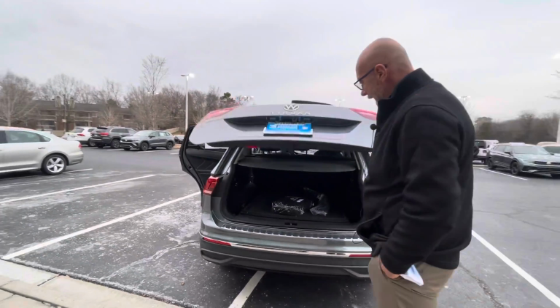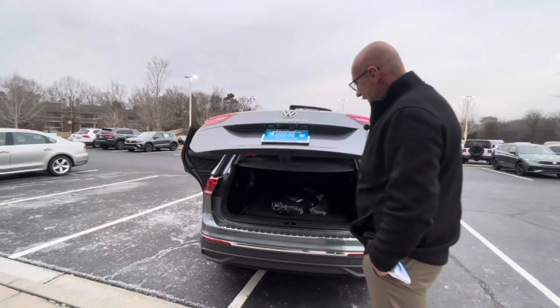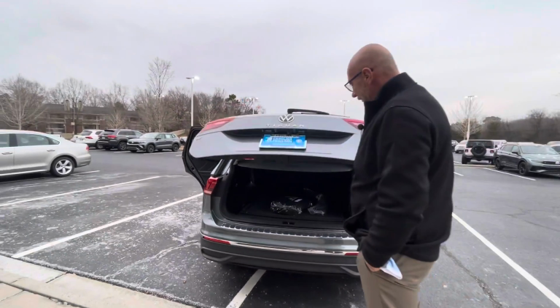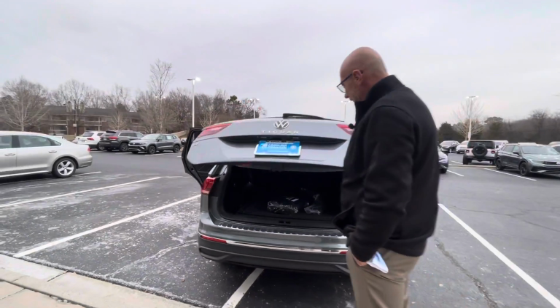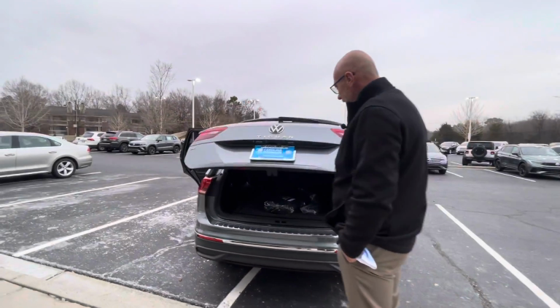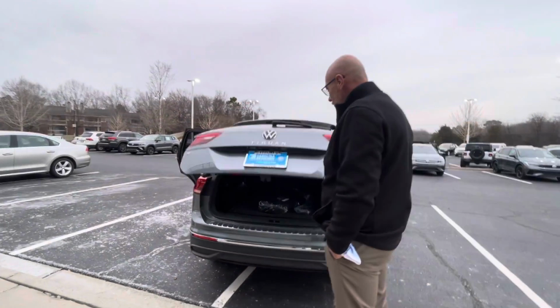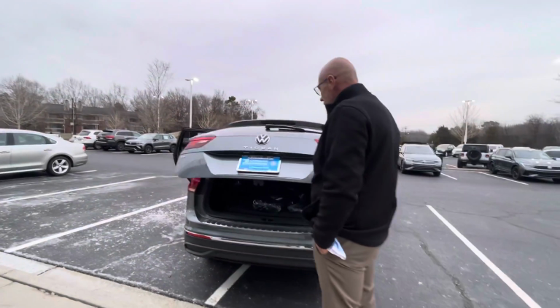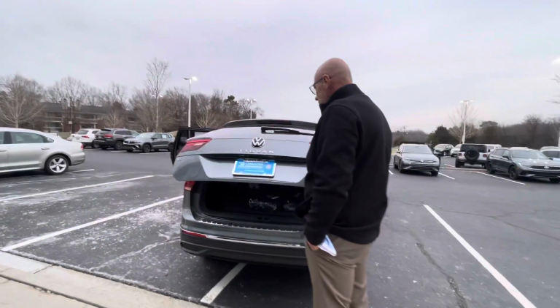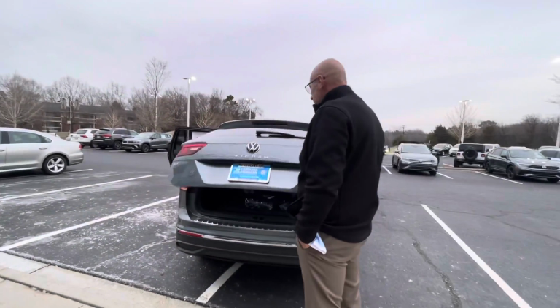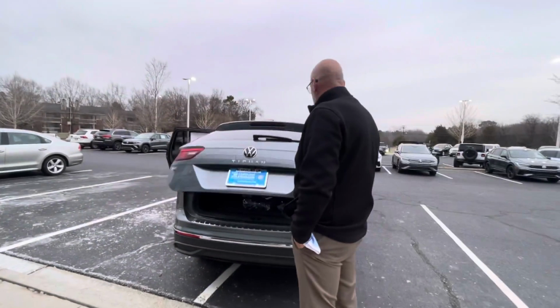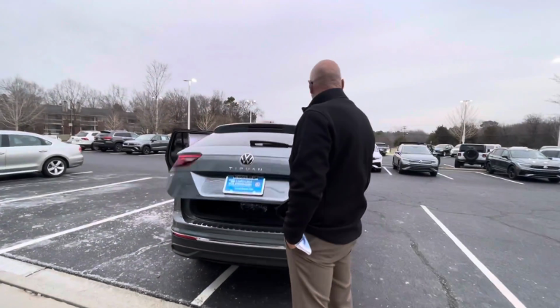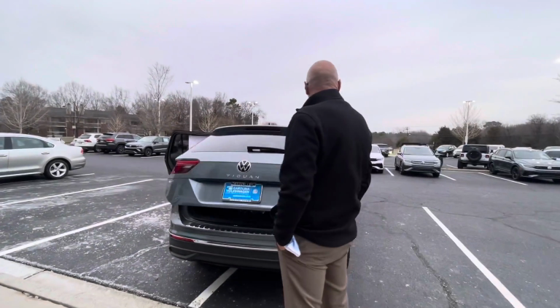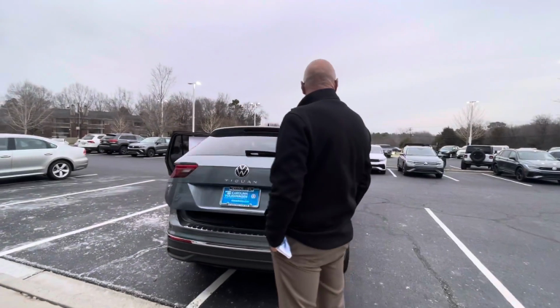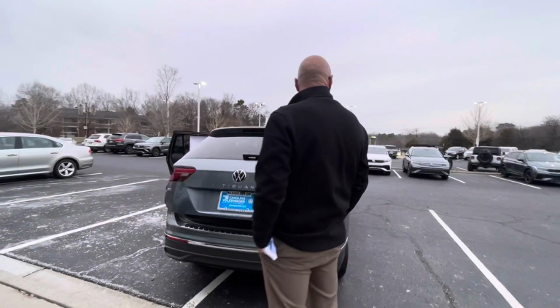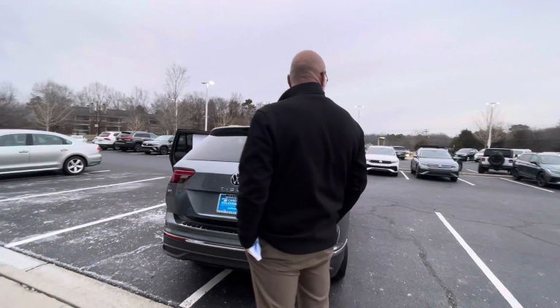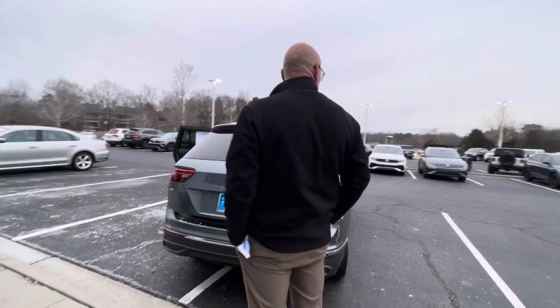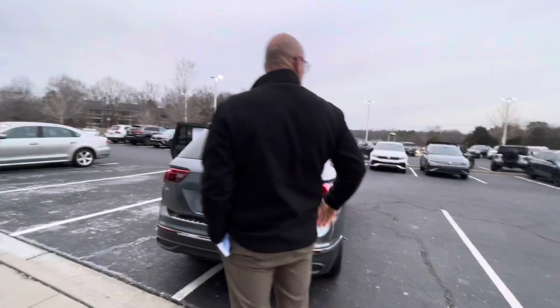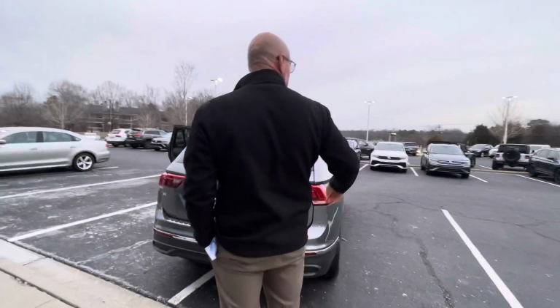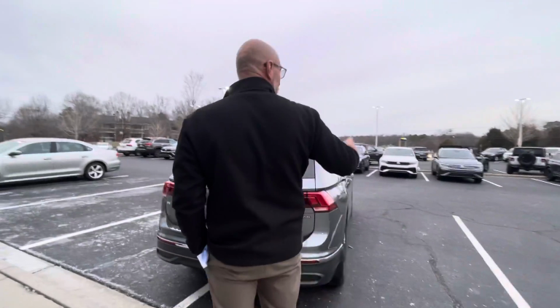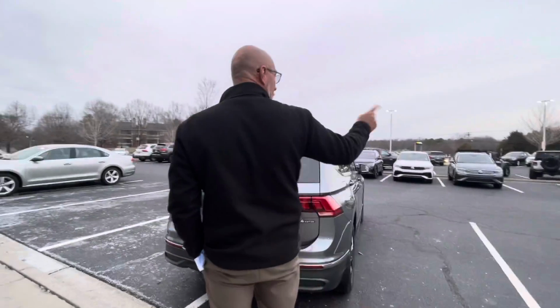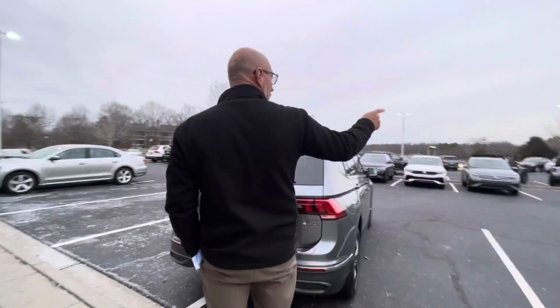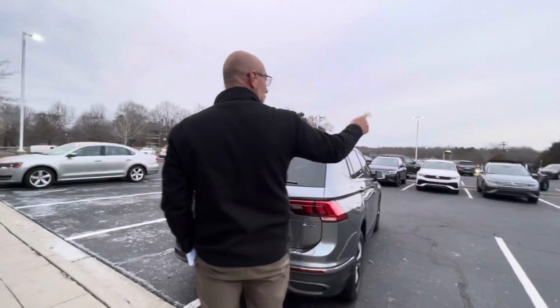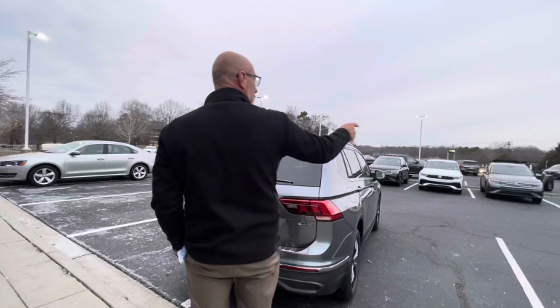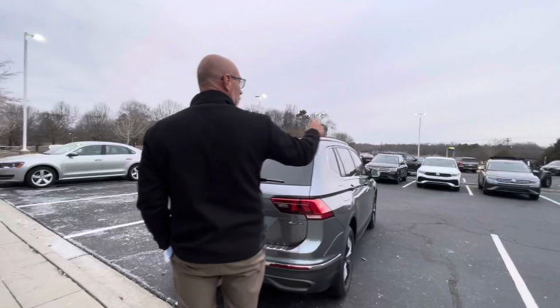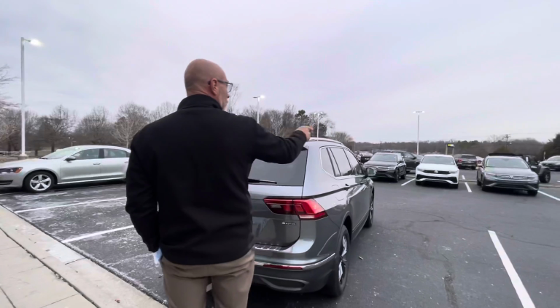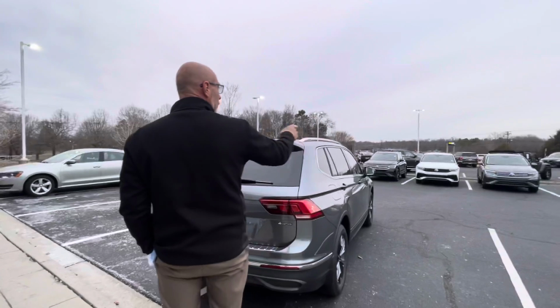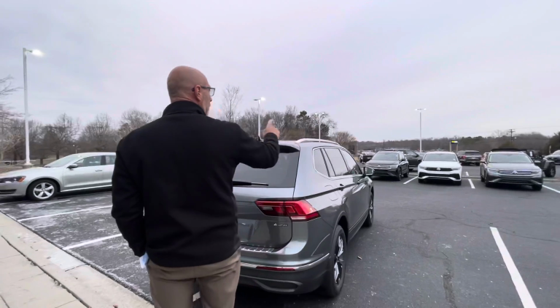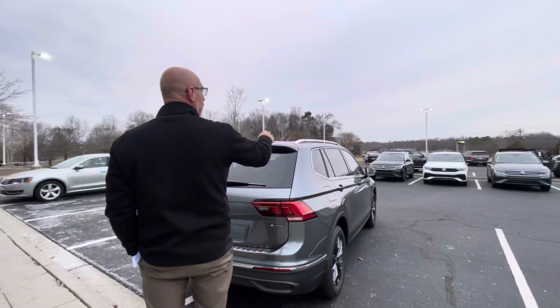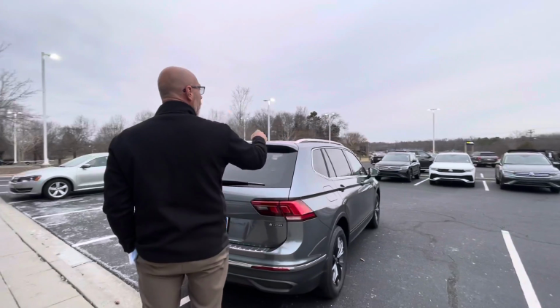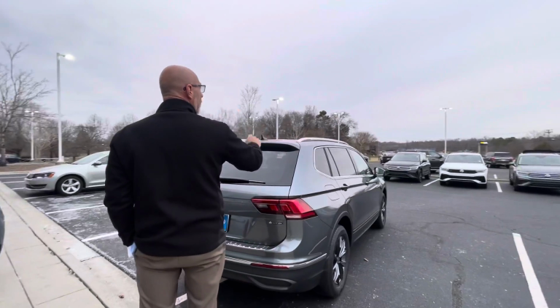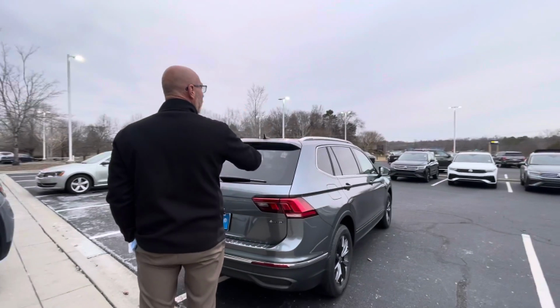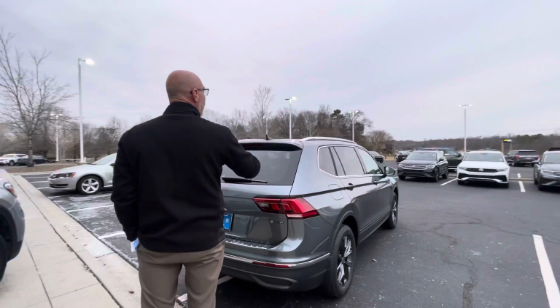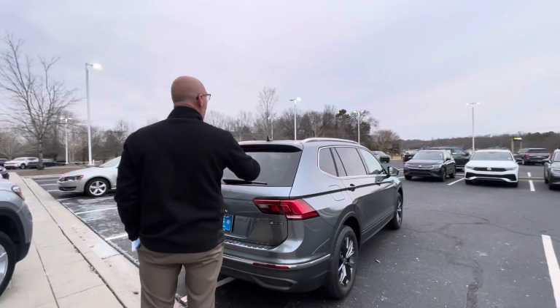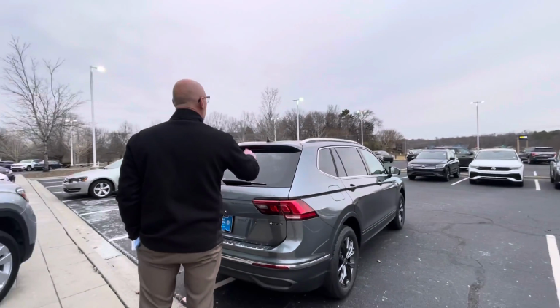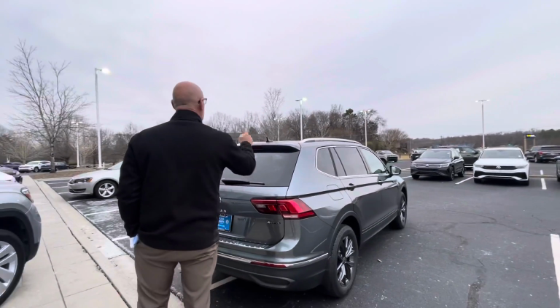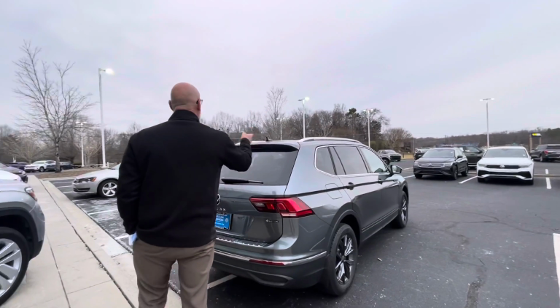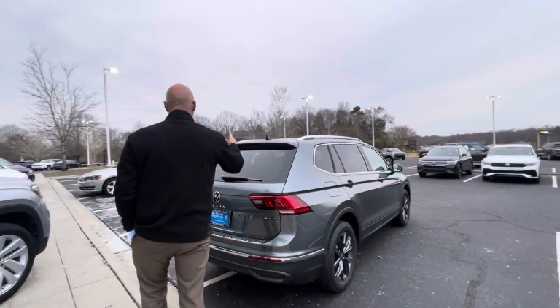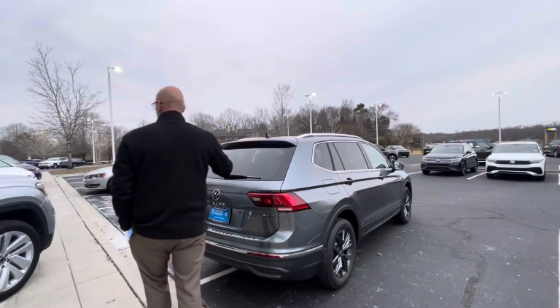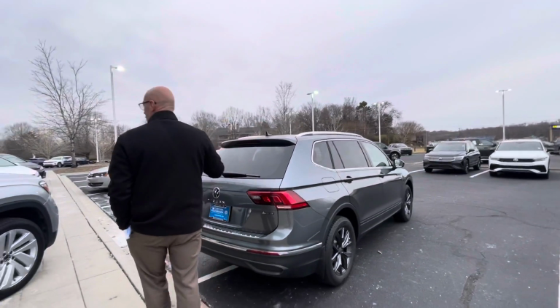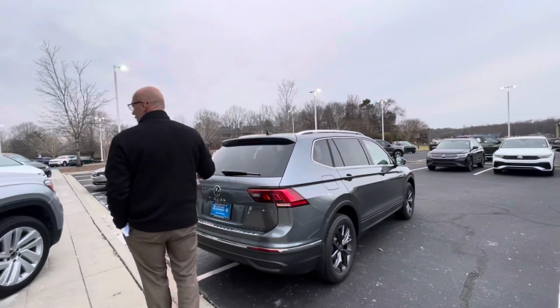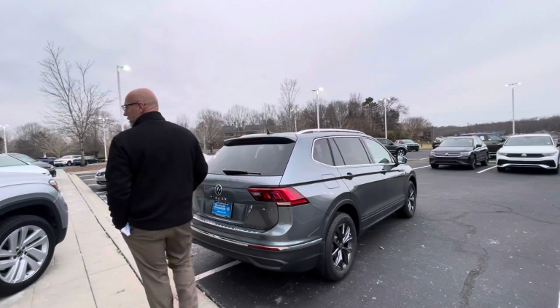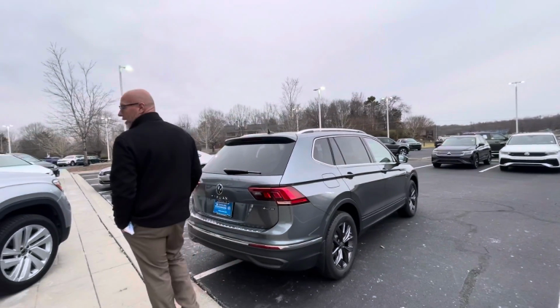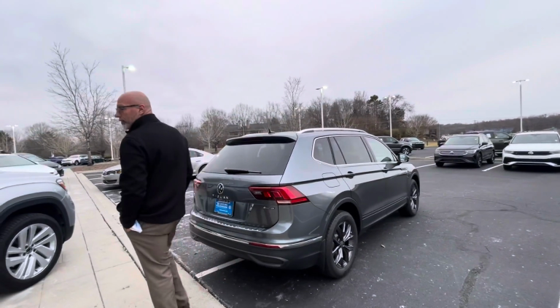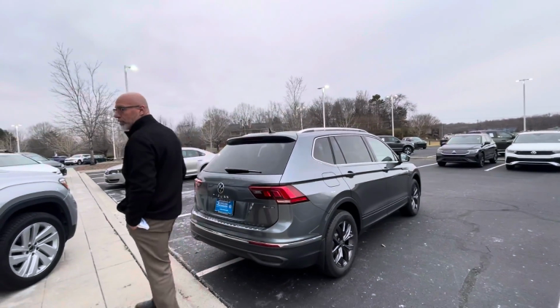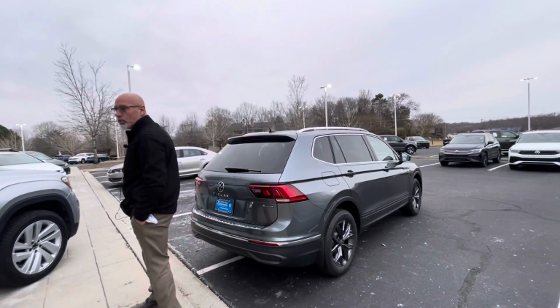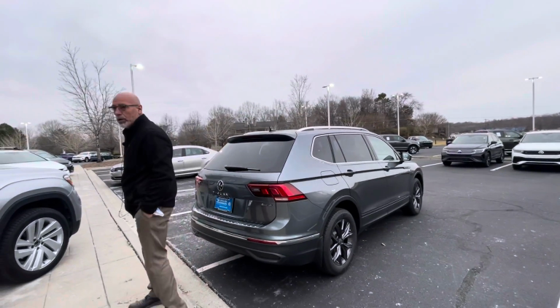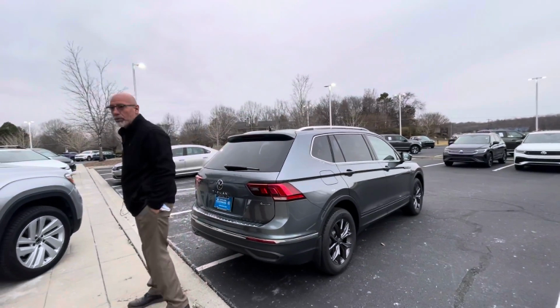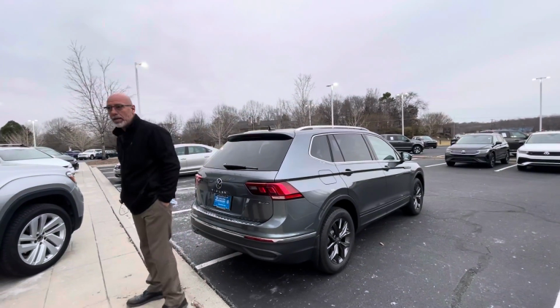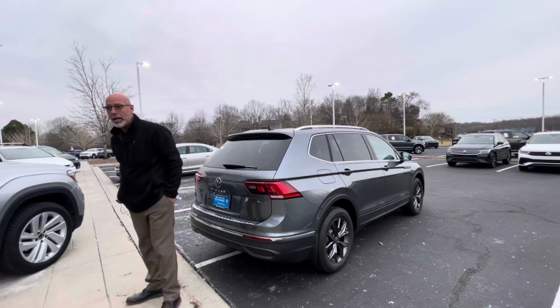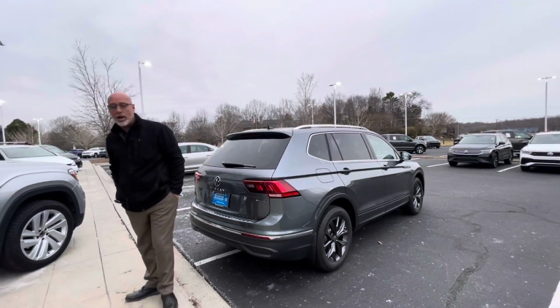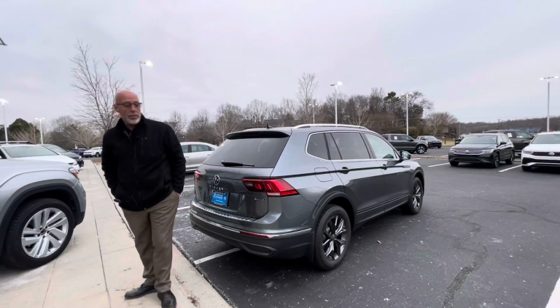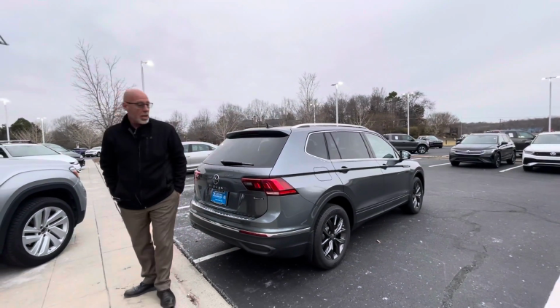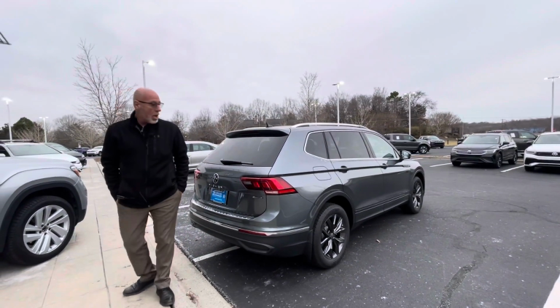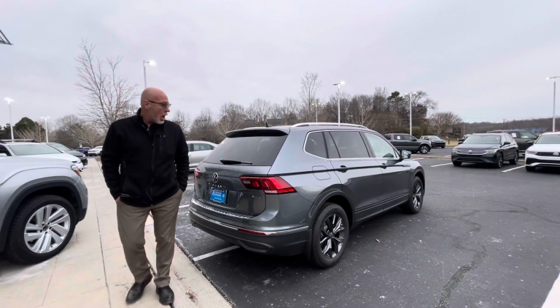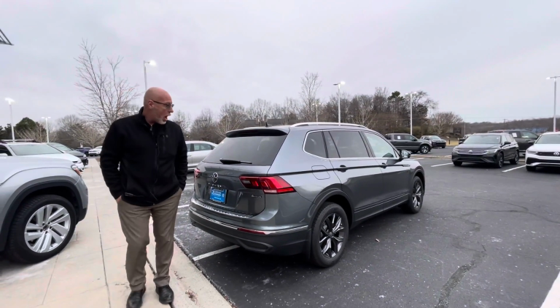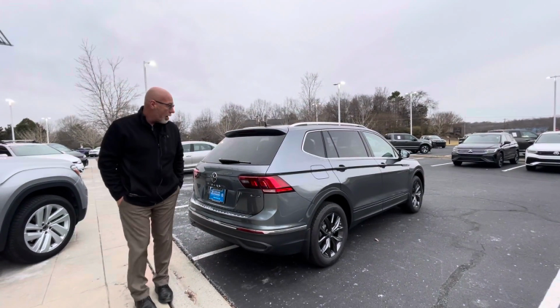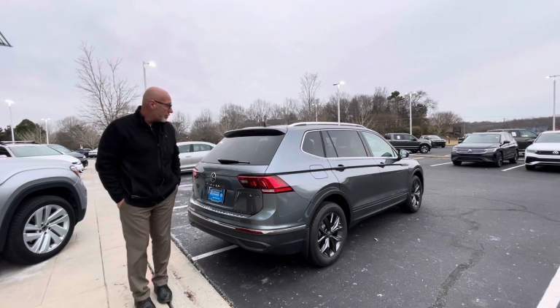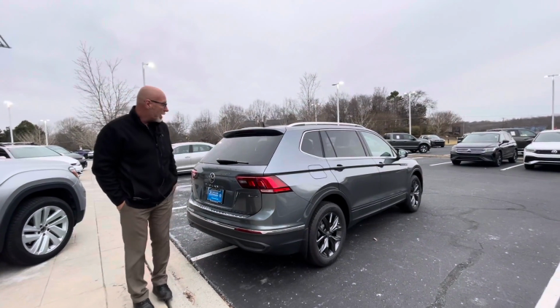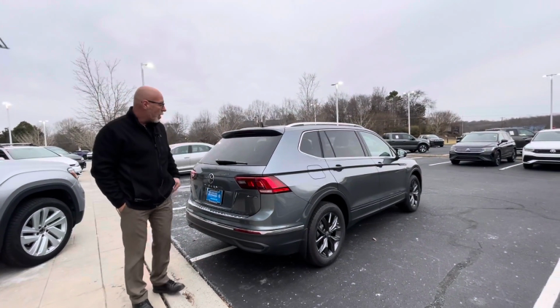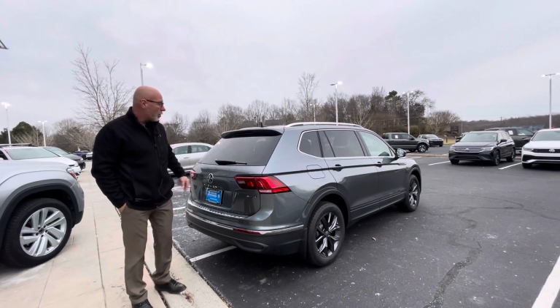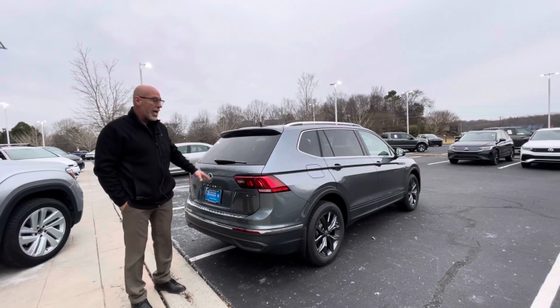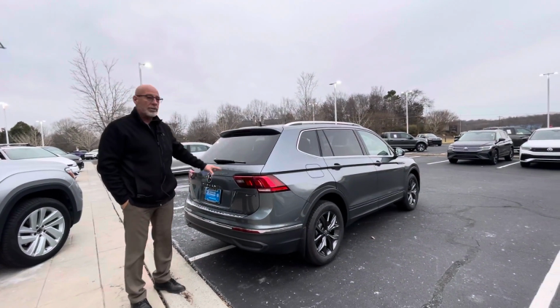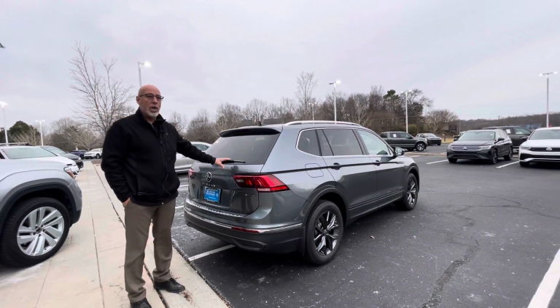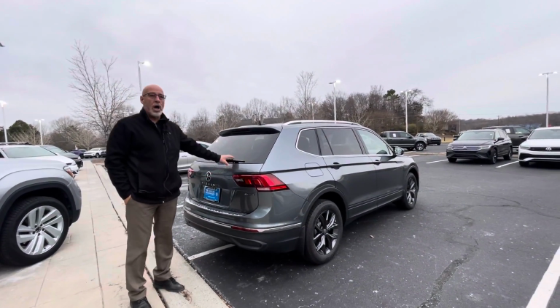This one — we have six Tiguans in inventory right now. They don't last long.